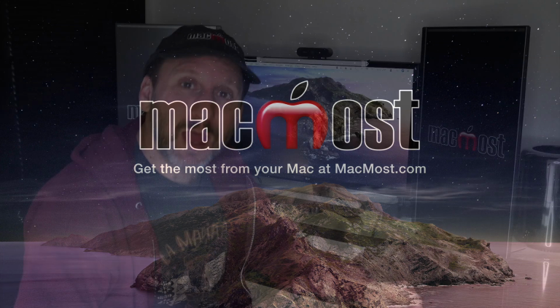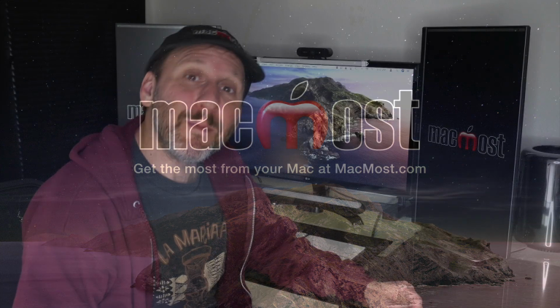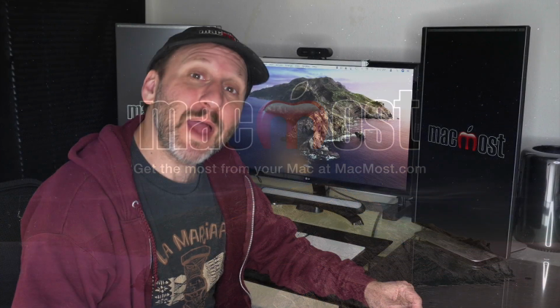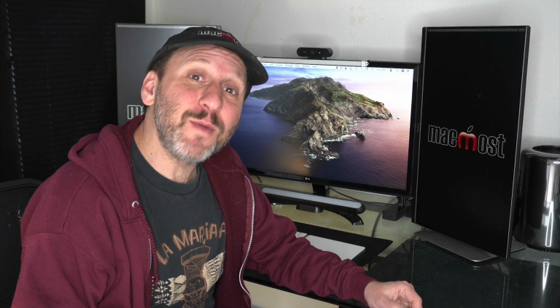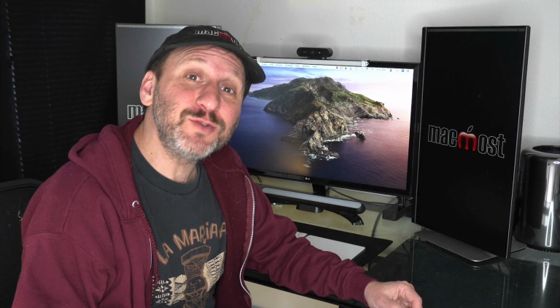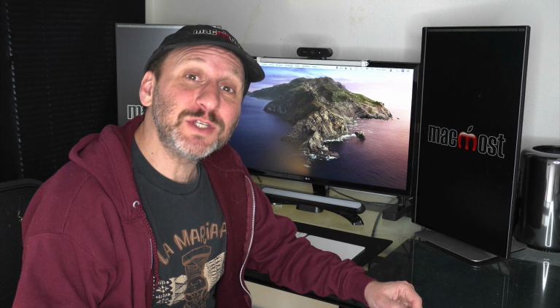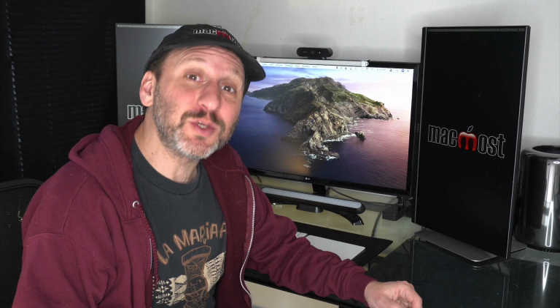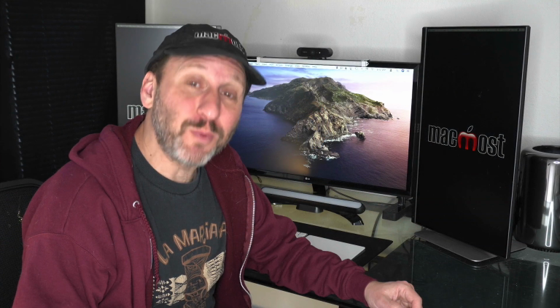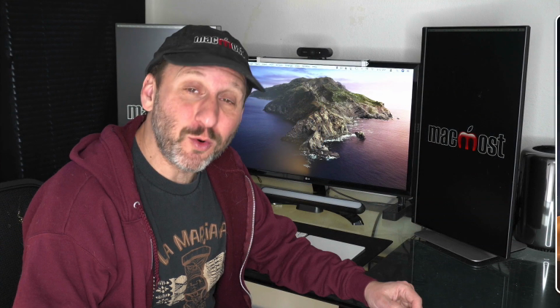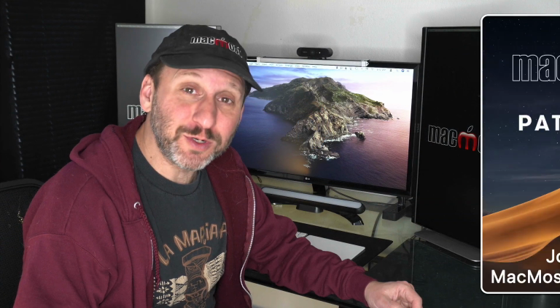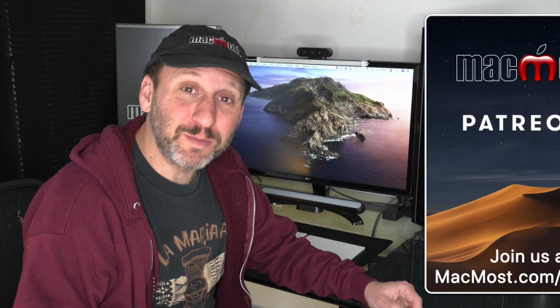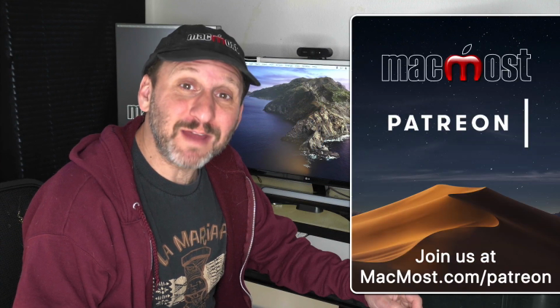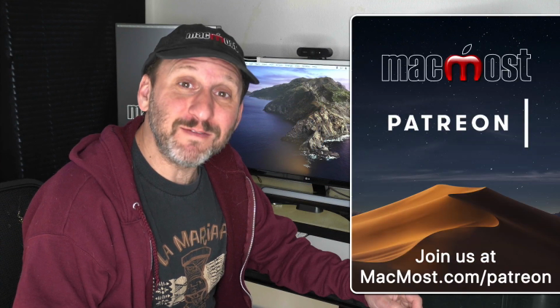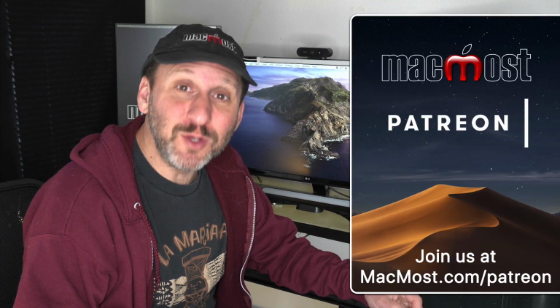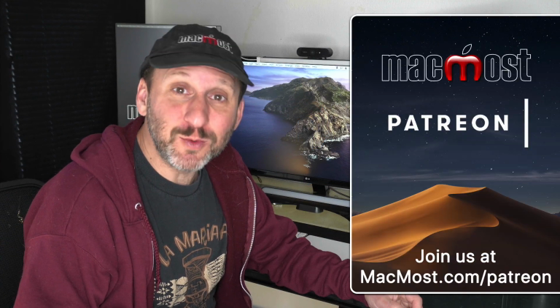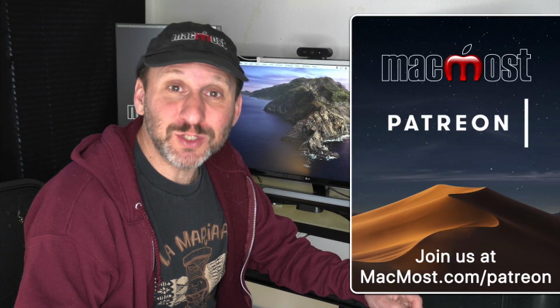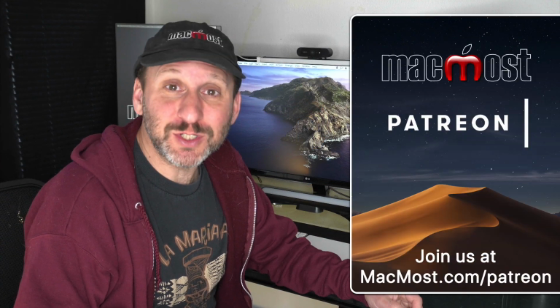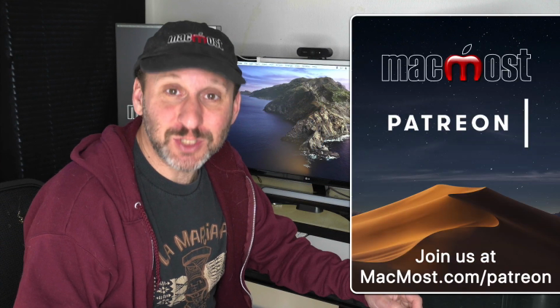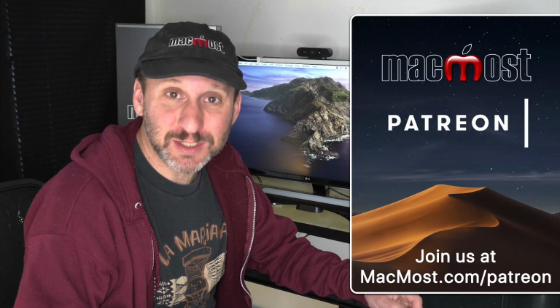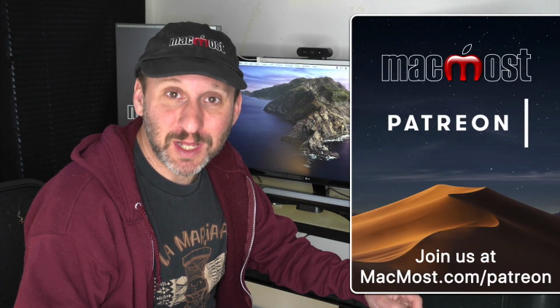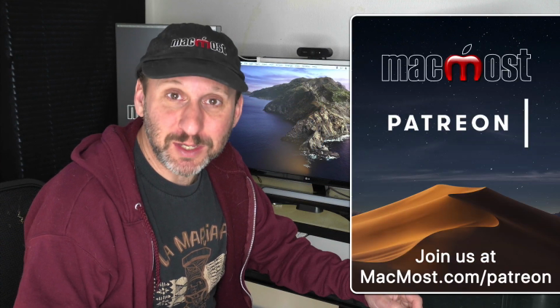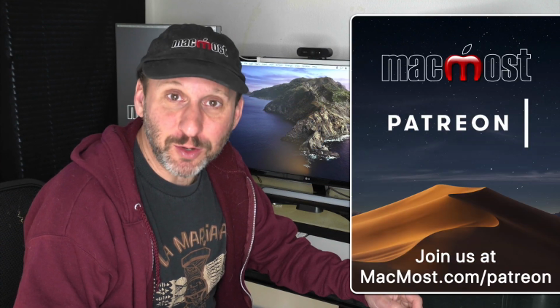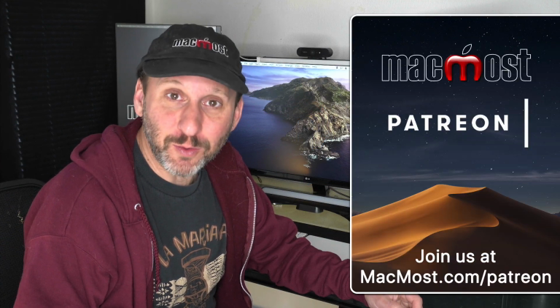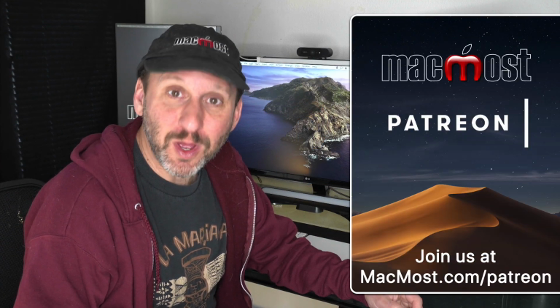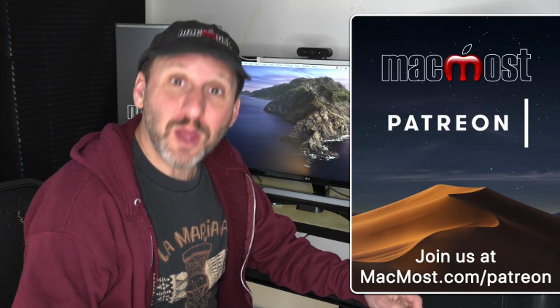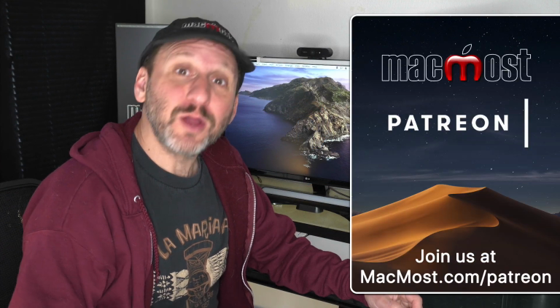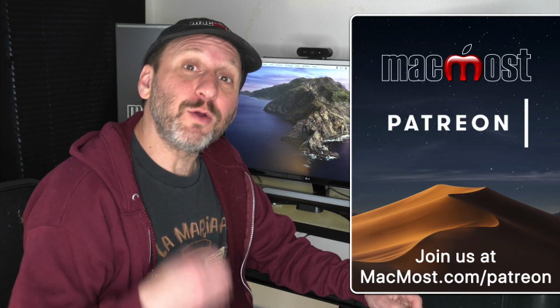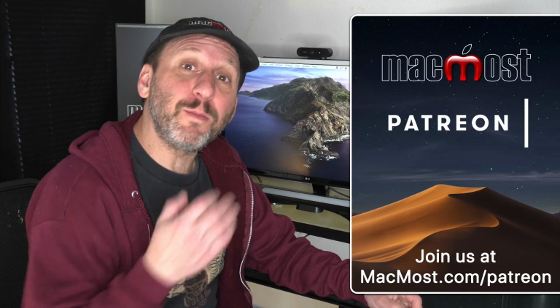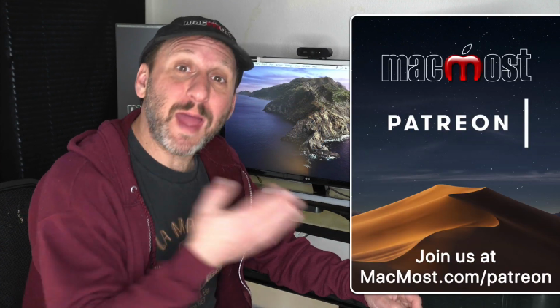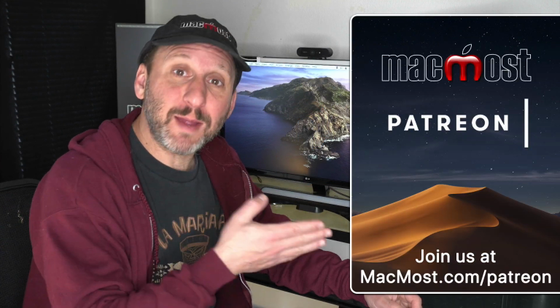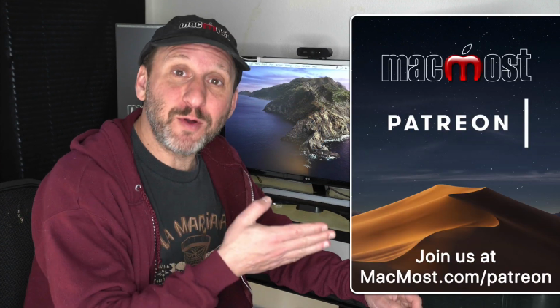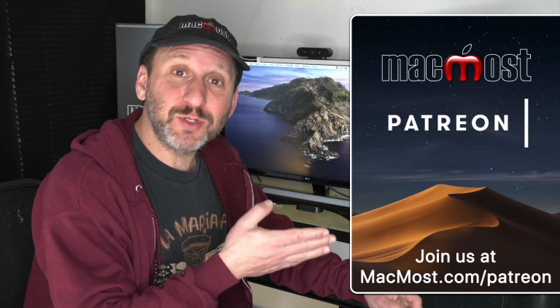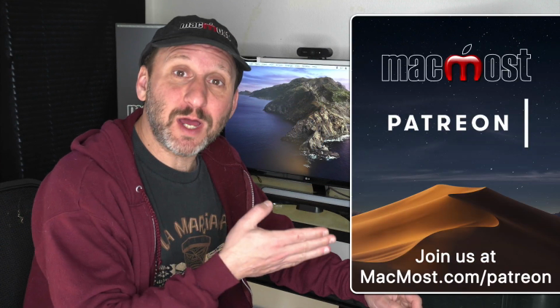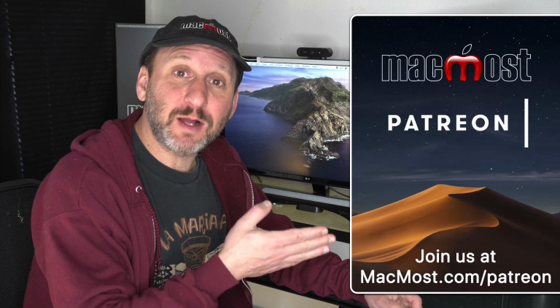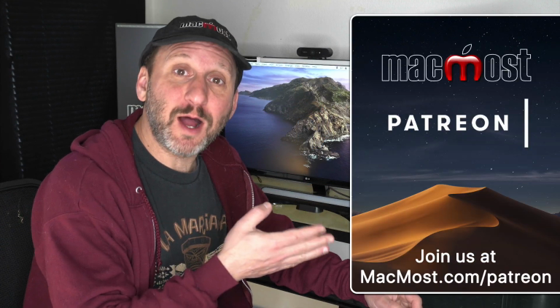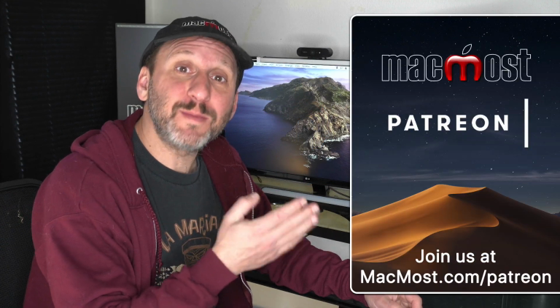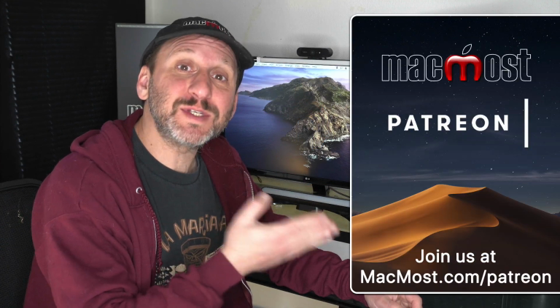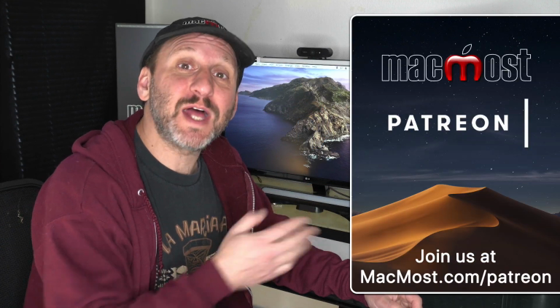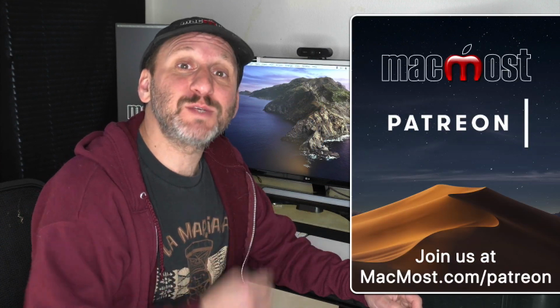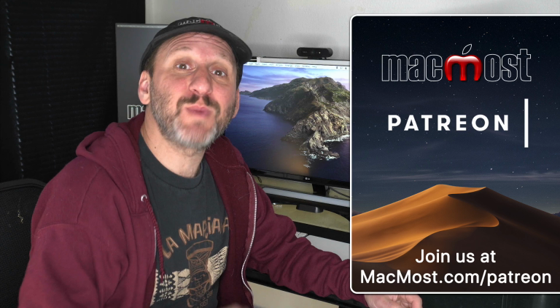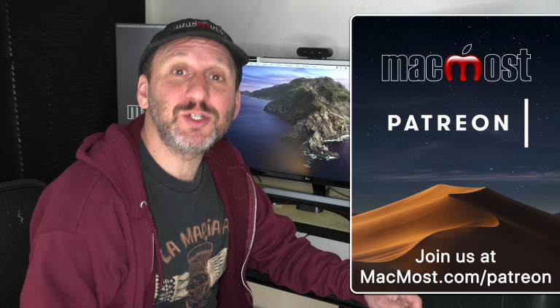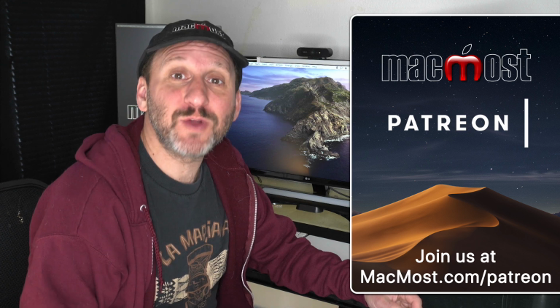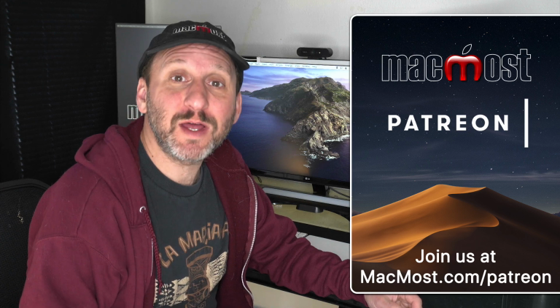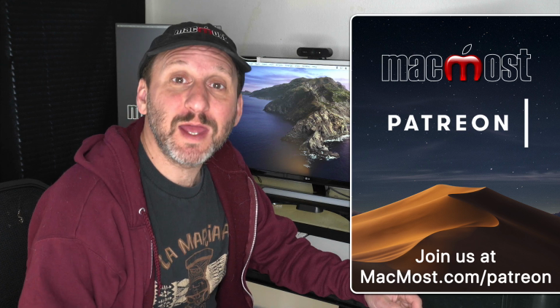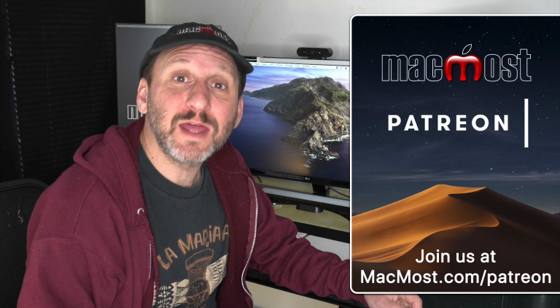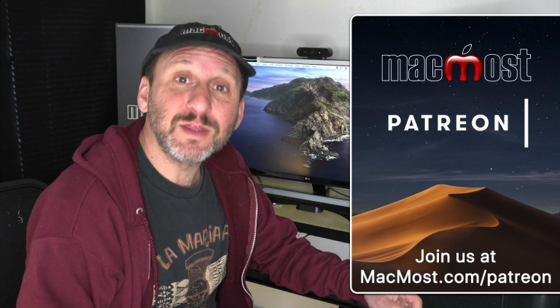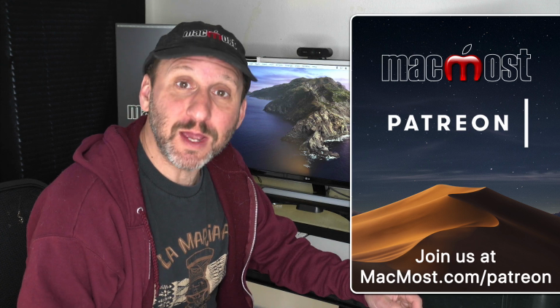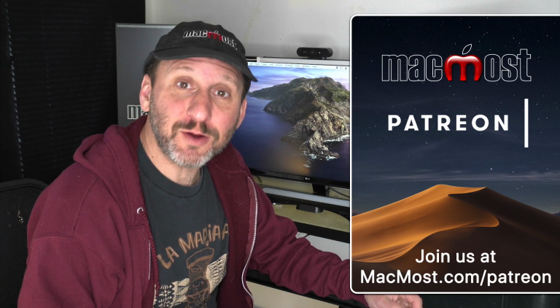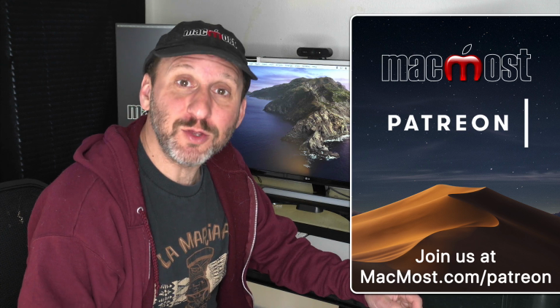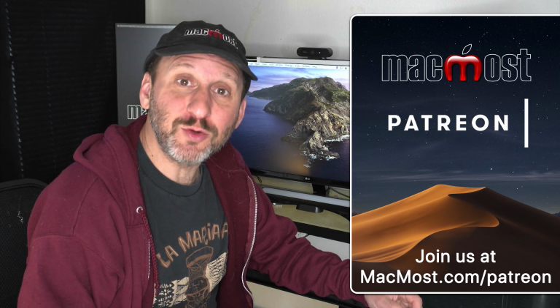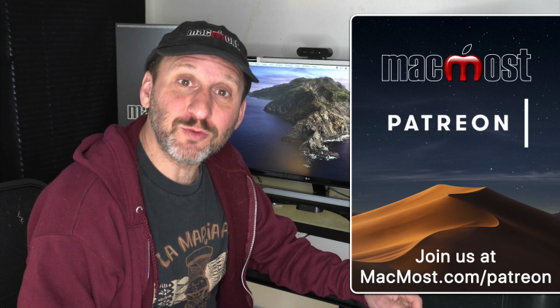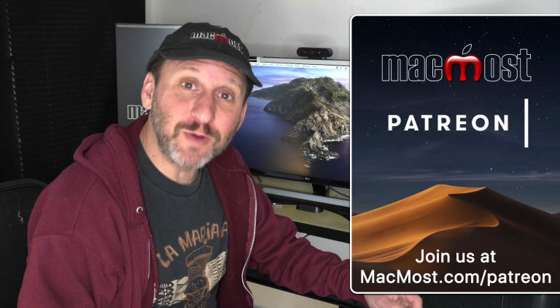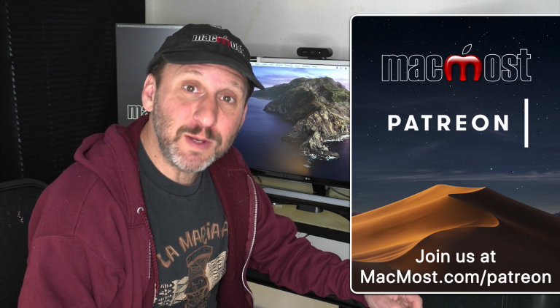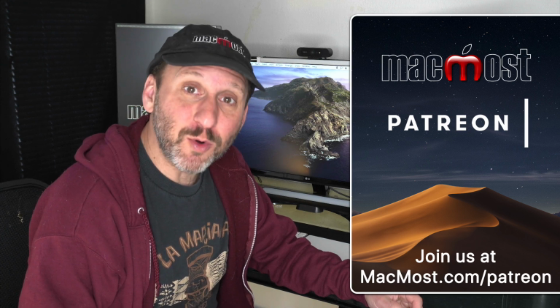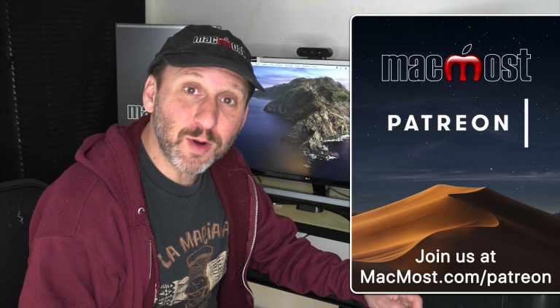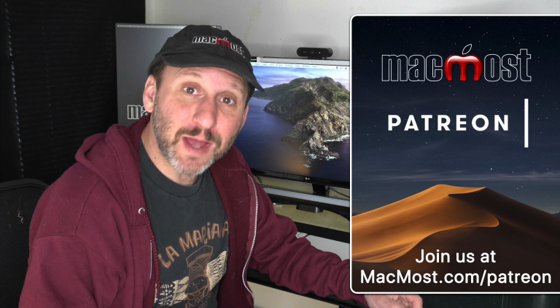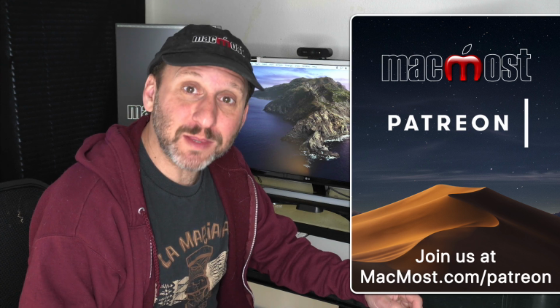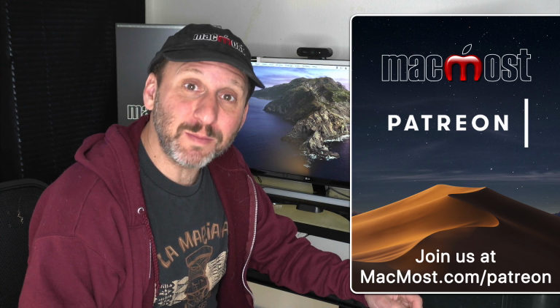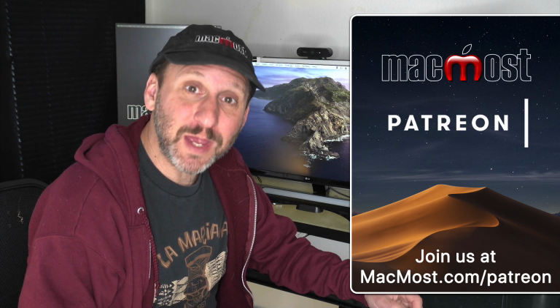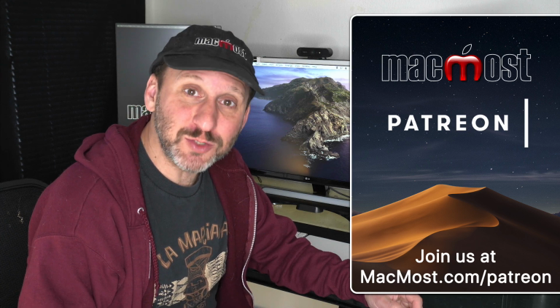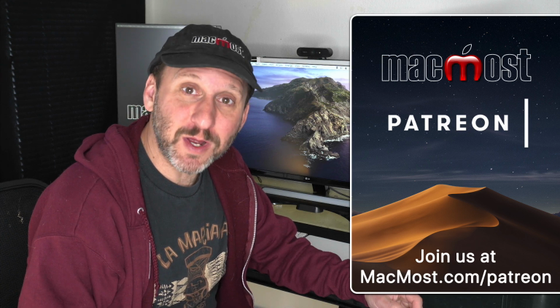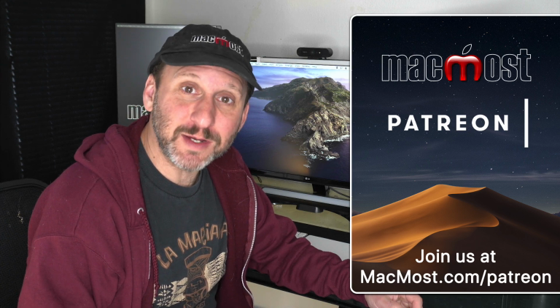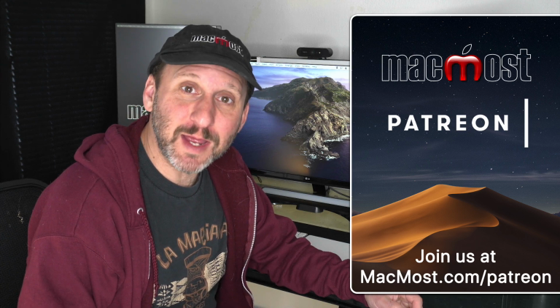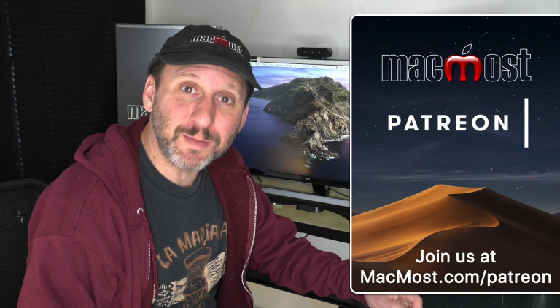MacMost is supported by viewers just like you. Go to MacMost.com/Patreon where you can read more about the Patreon campaign and join us to get exclusive content.